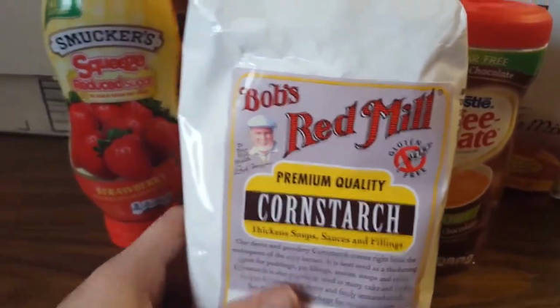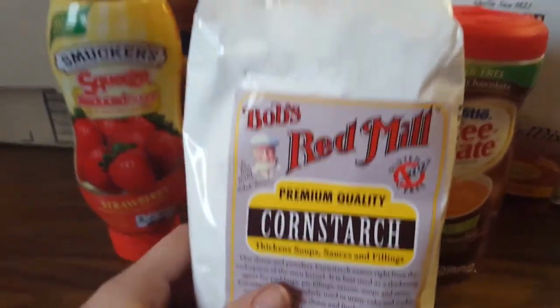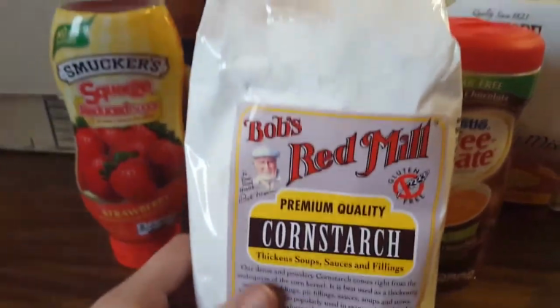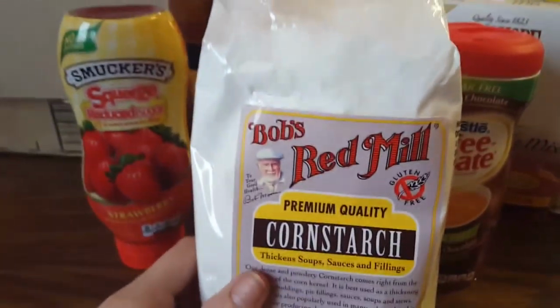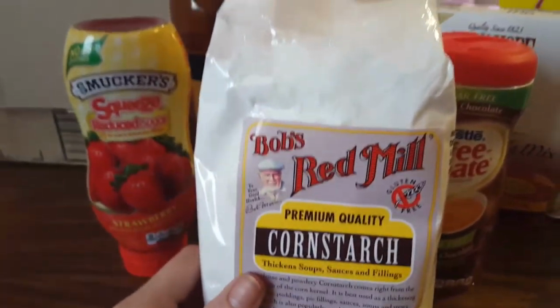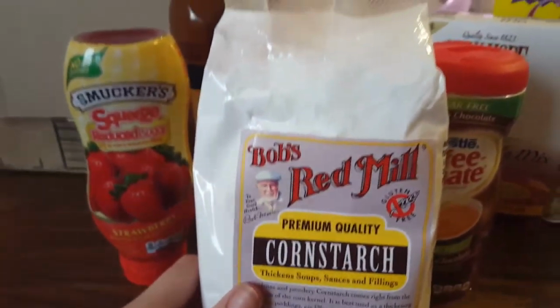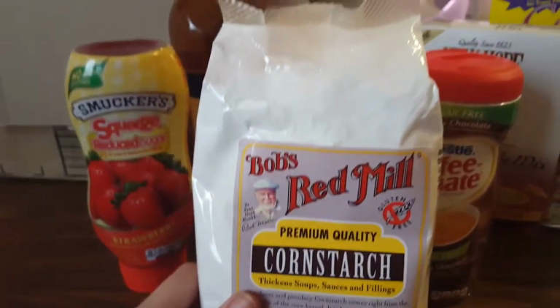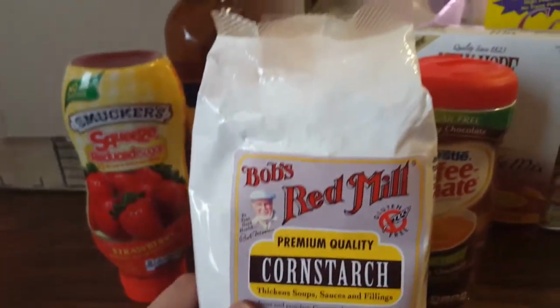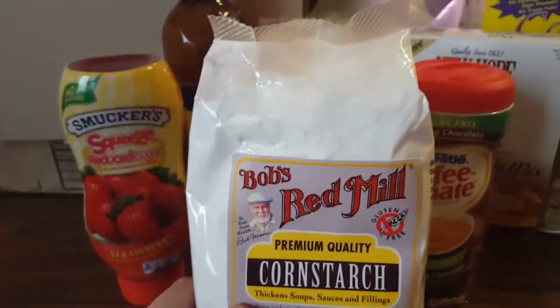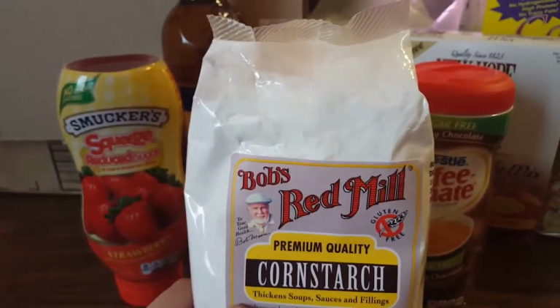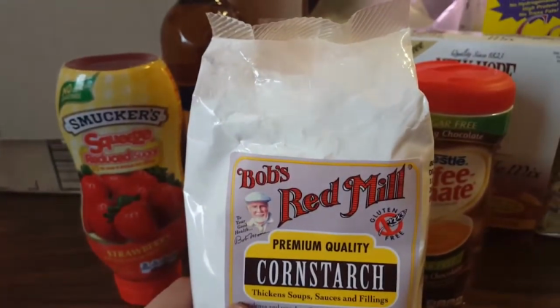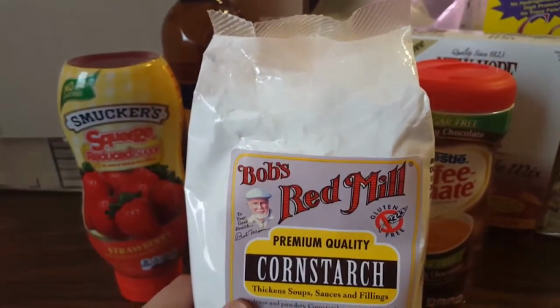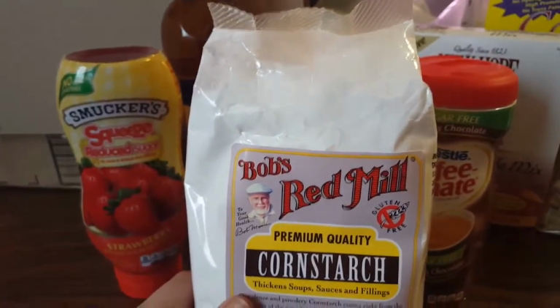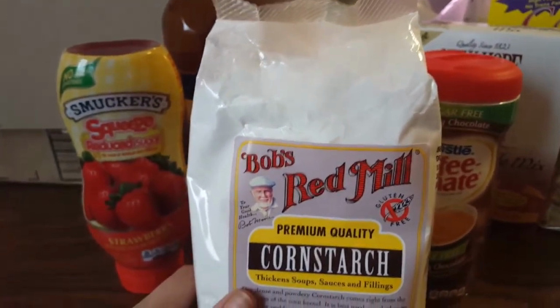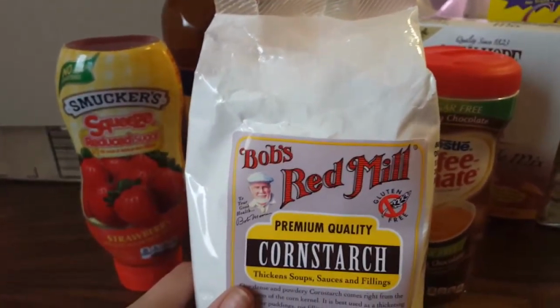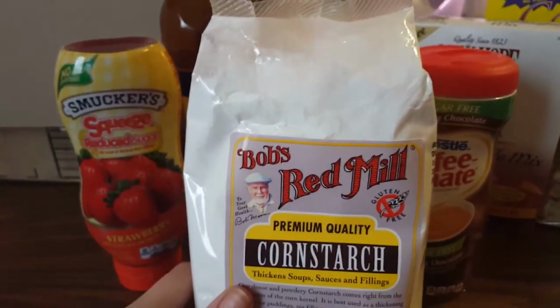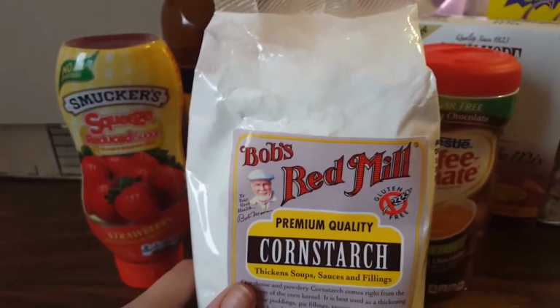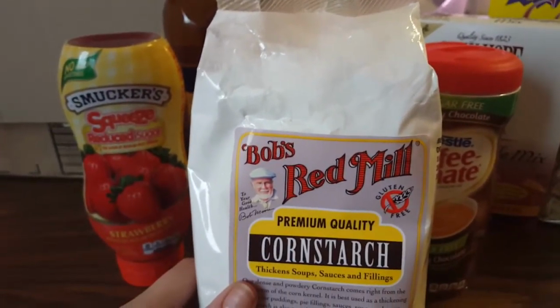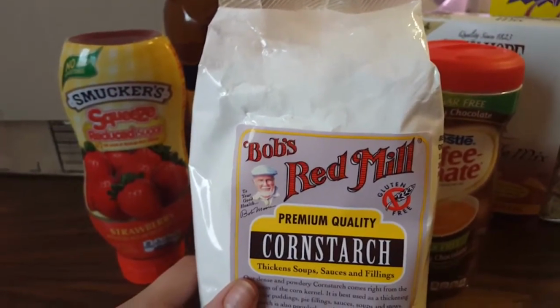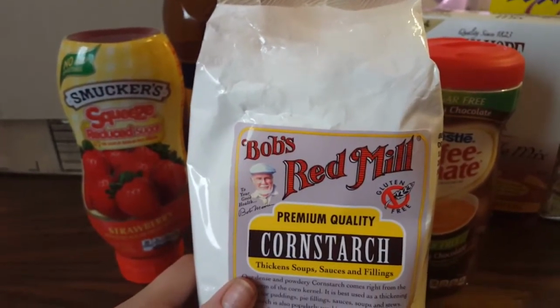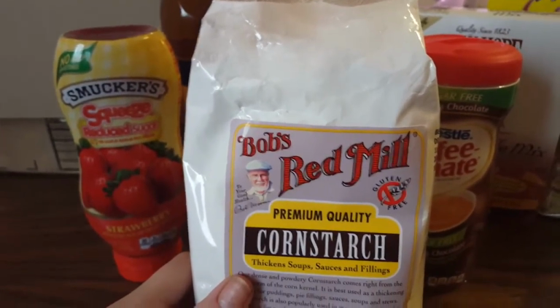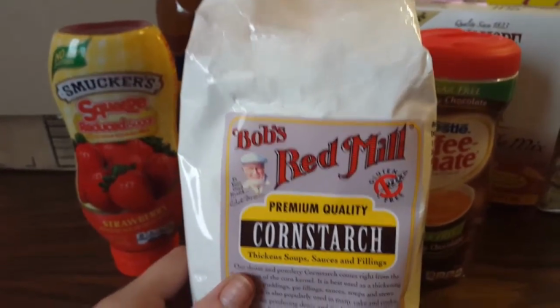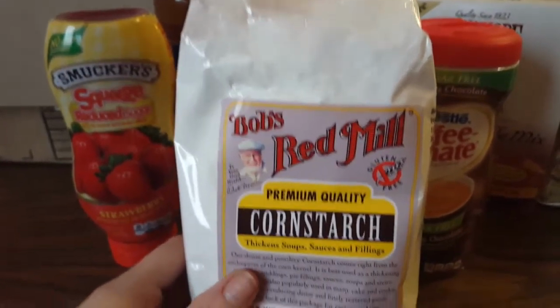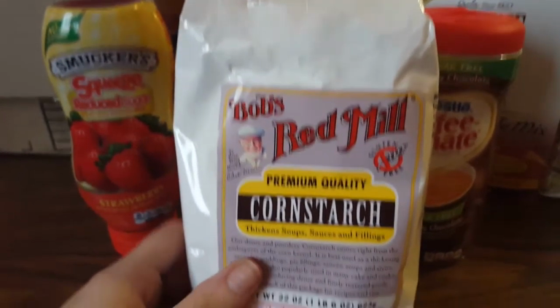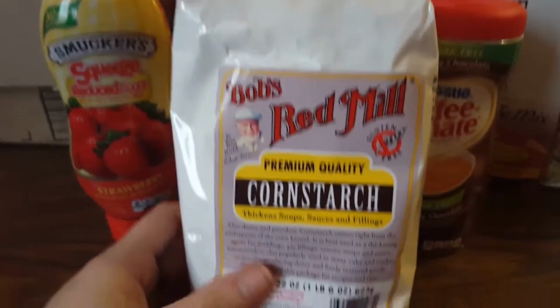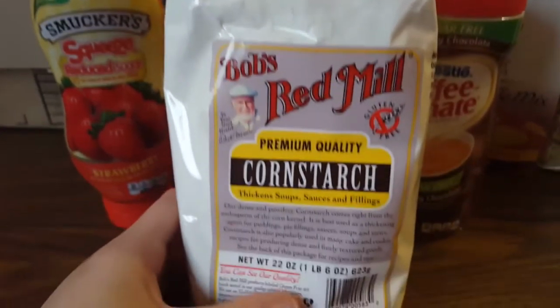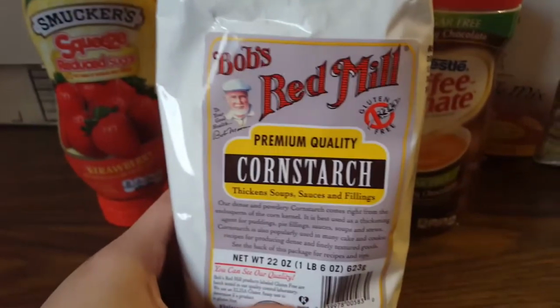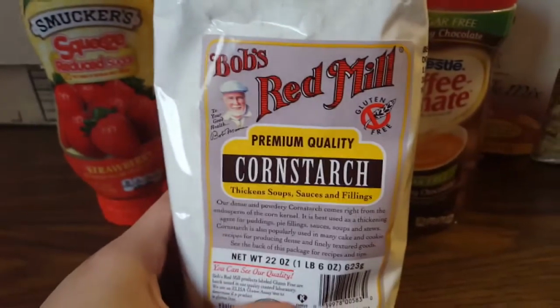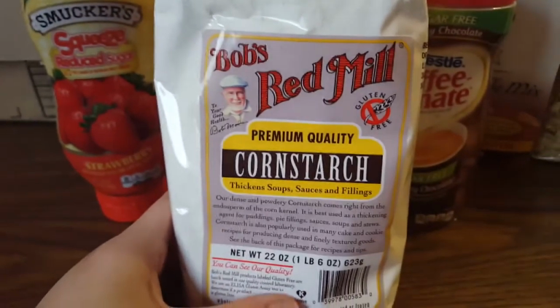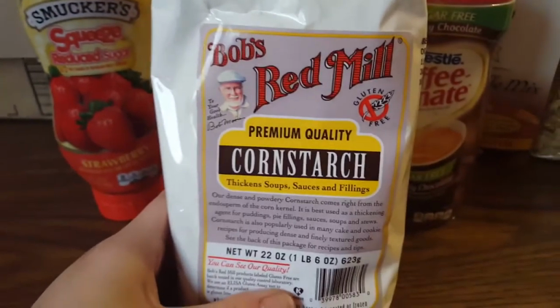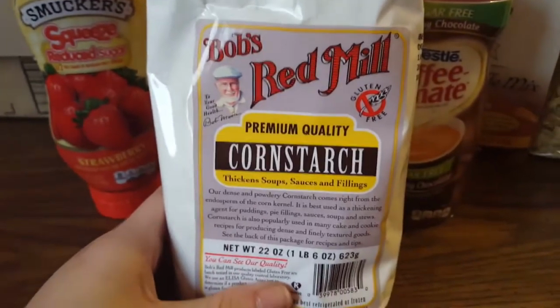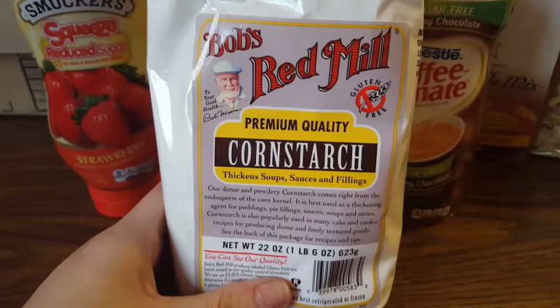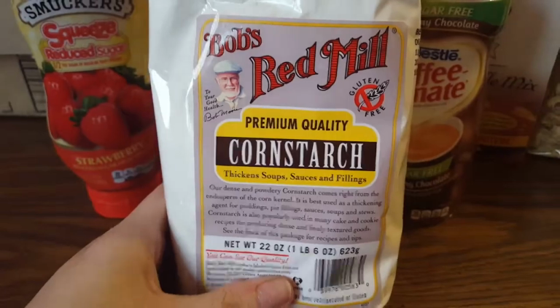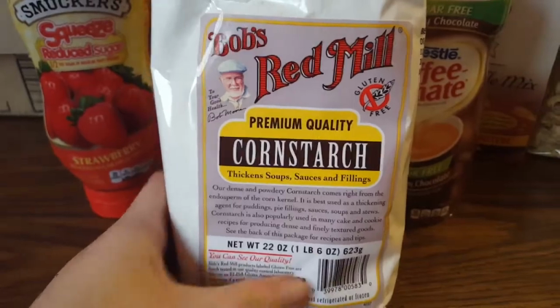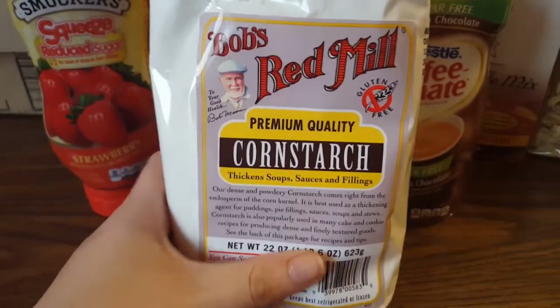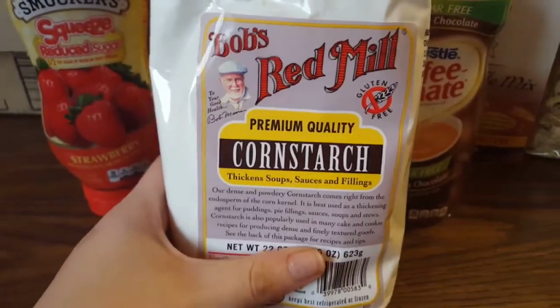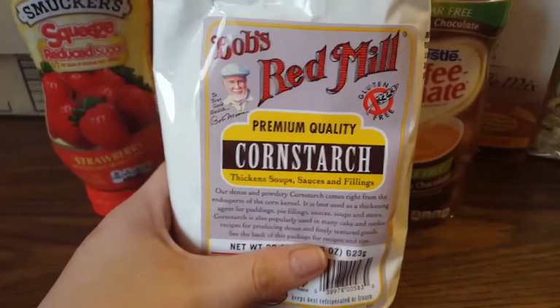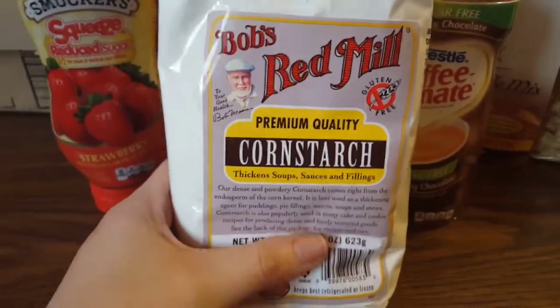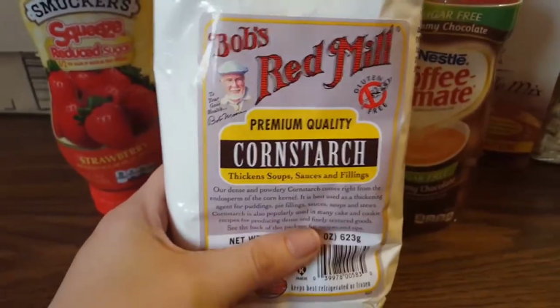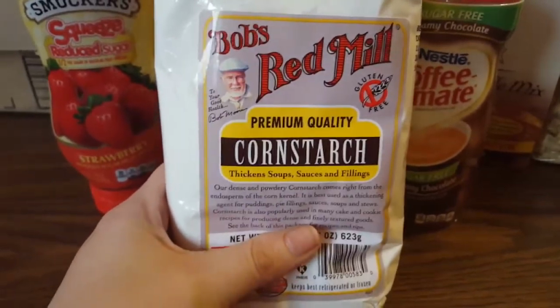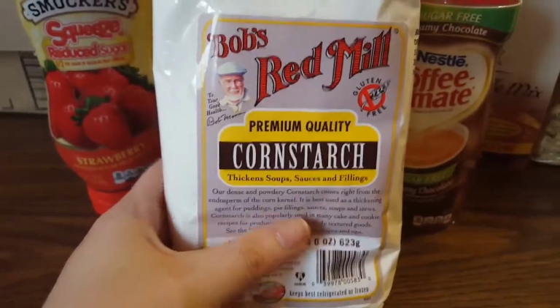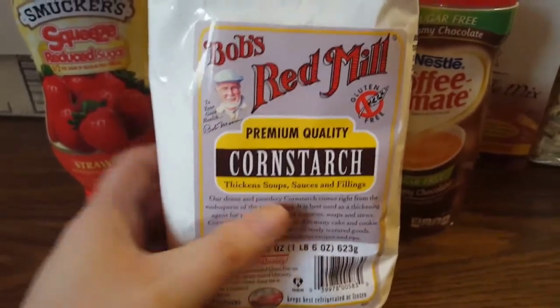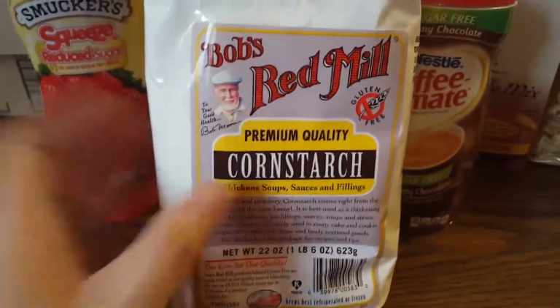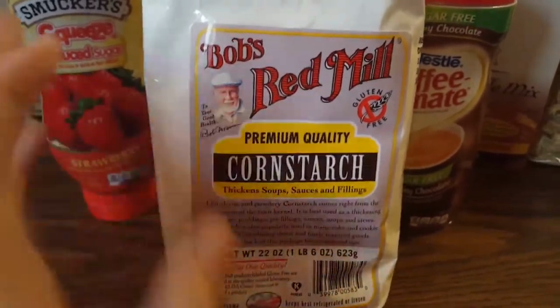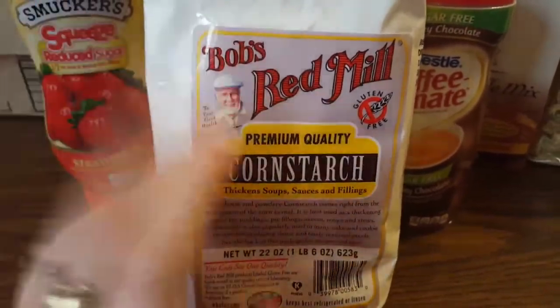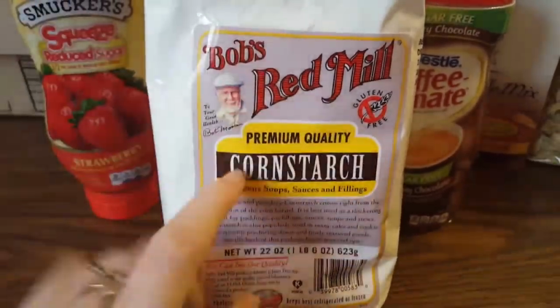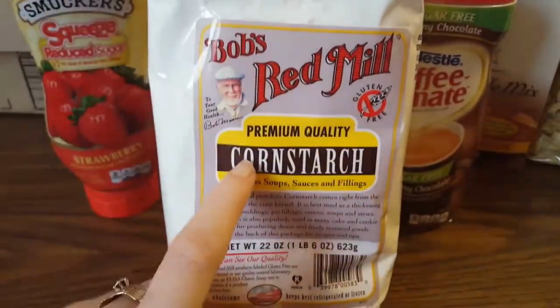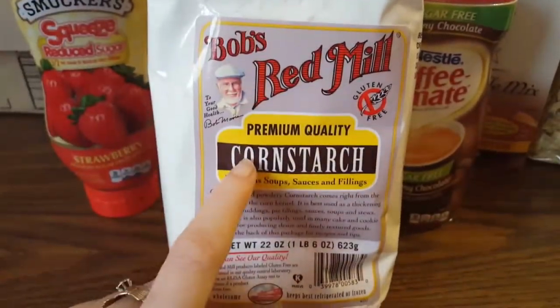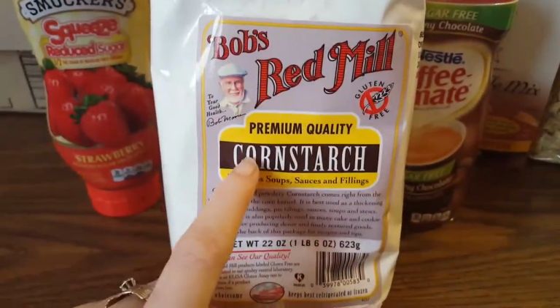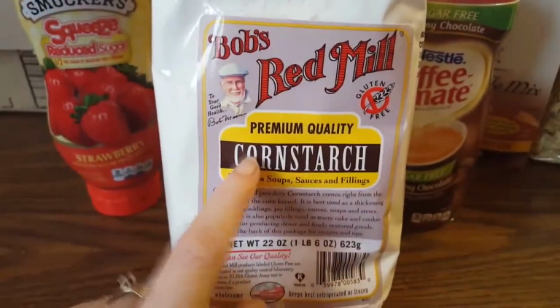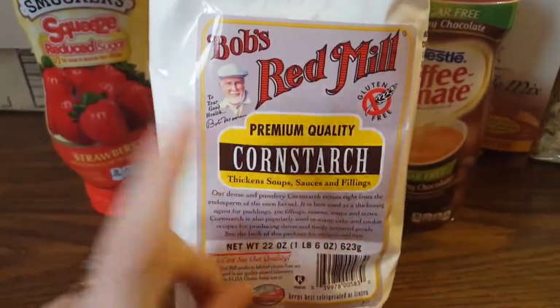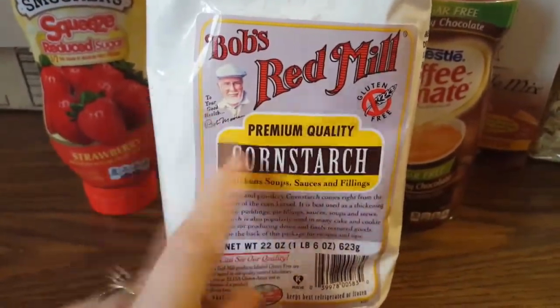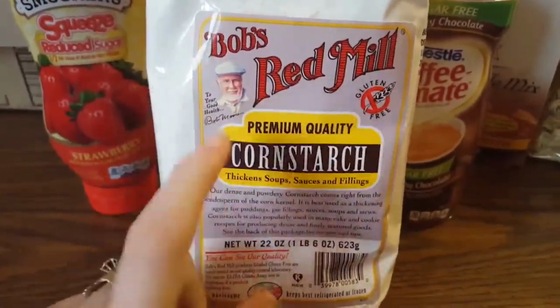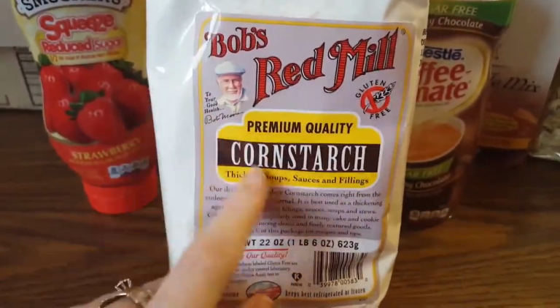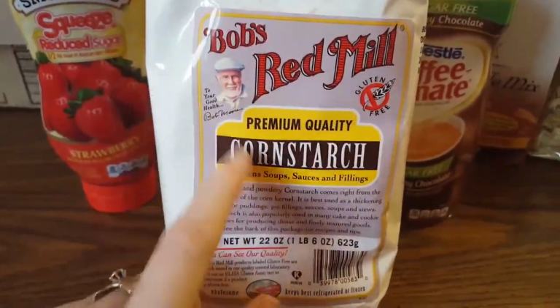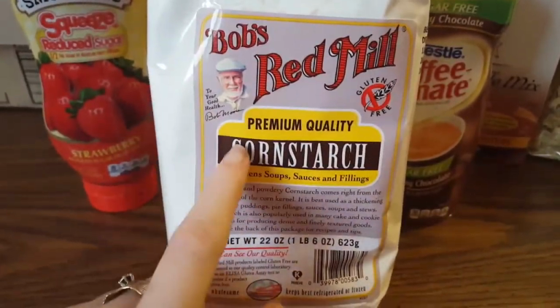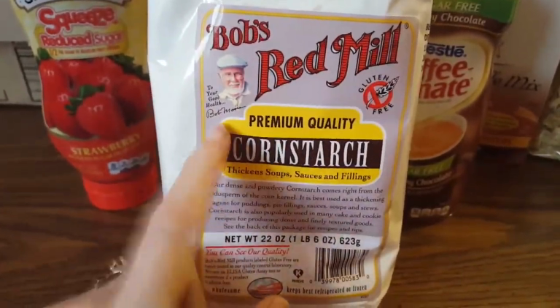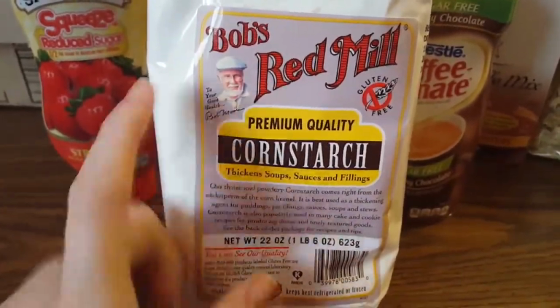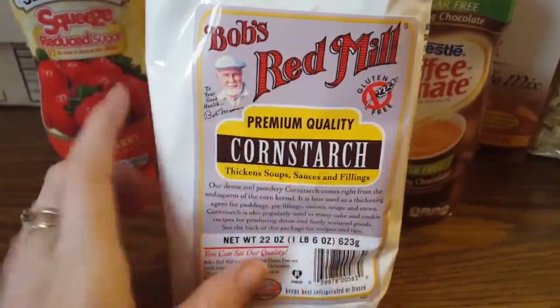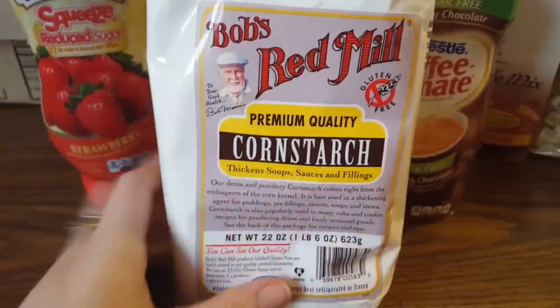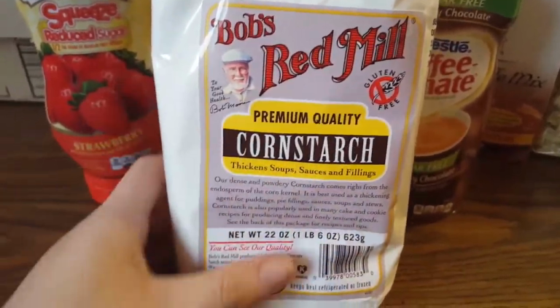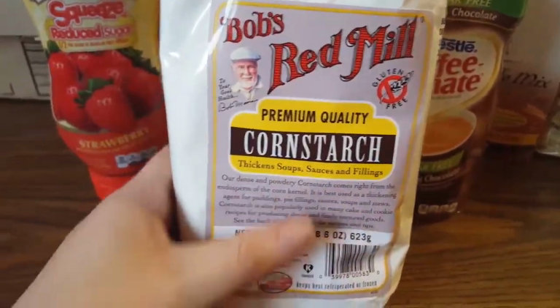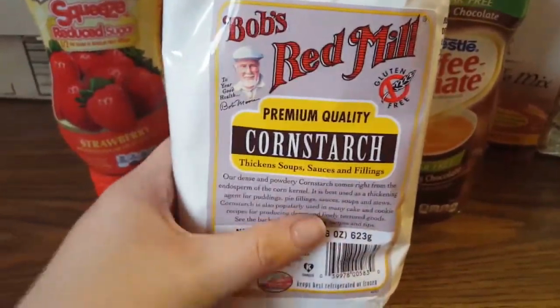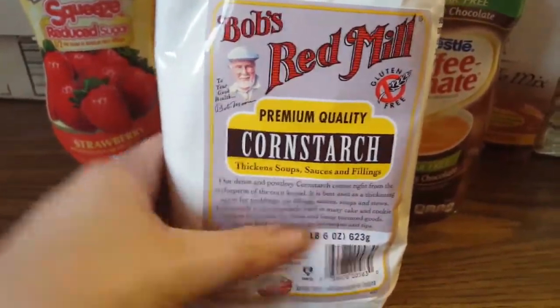I may use the cornstarch in my parmesan cheese as a coating when I go to fry something. This was right around $3 and it's also Bob's Red Mill.